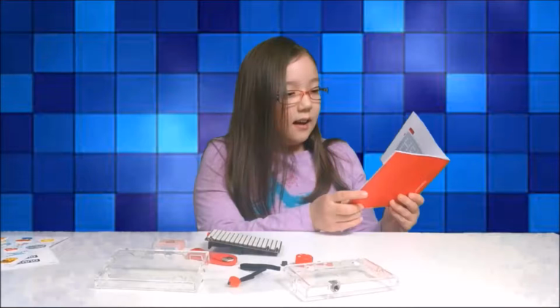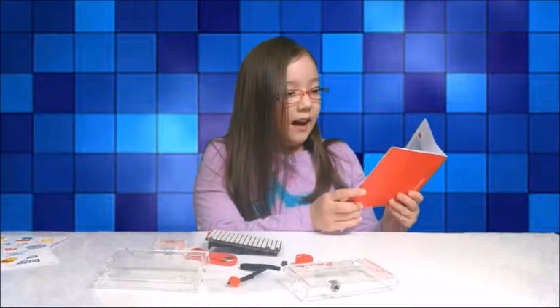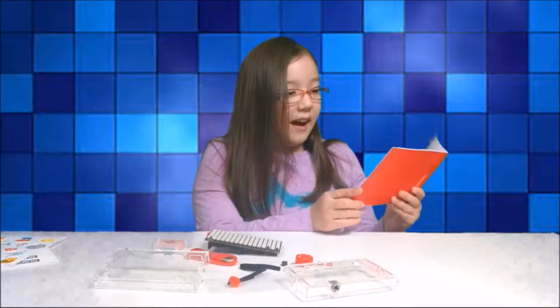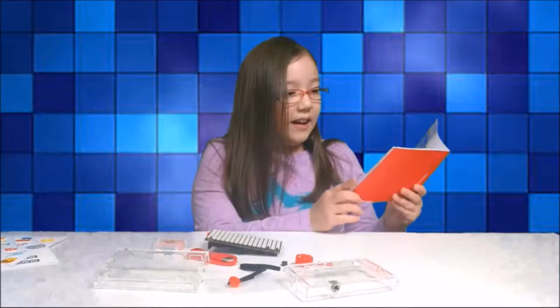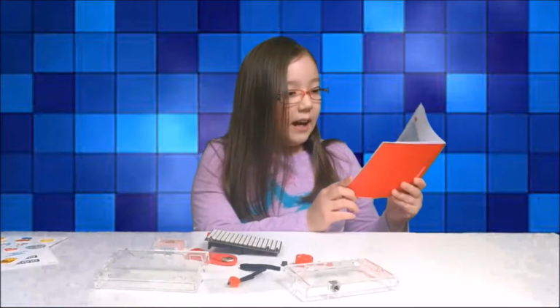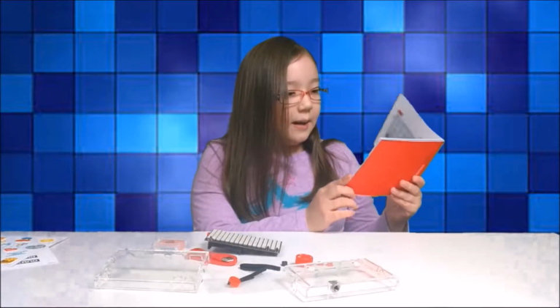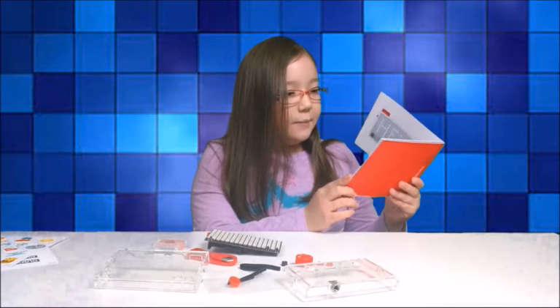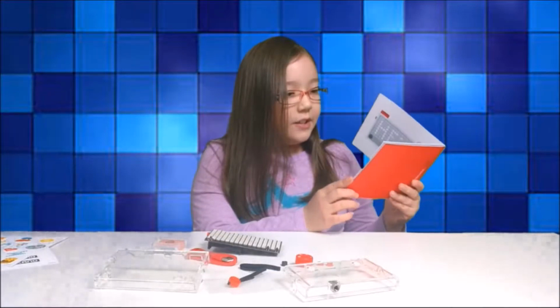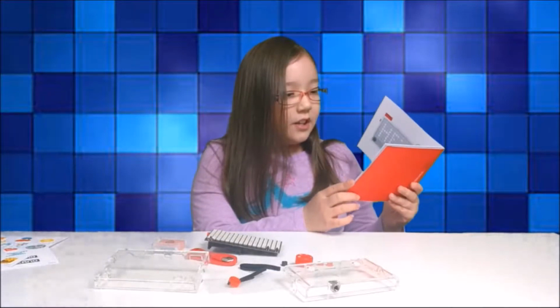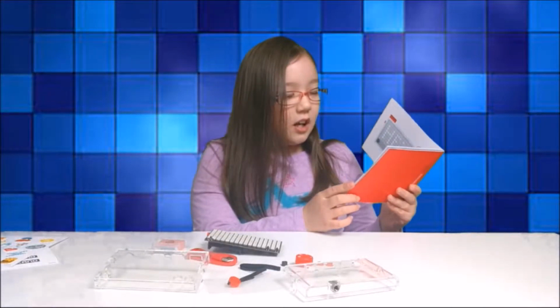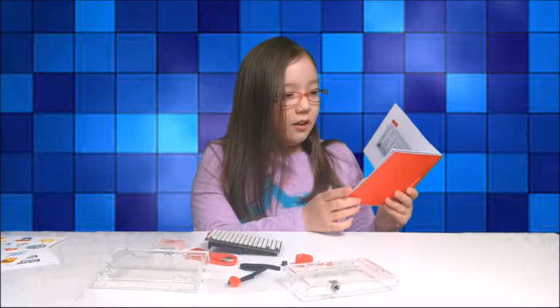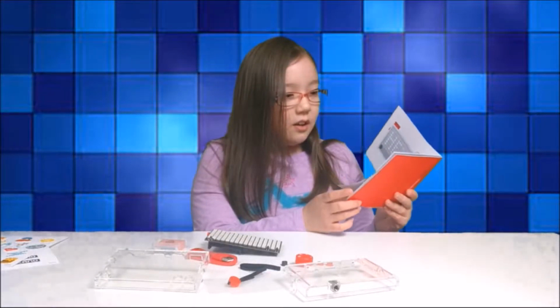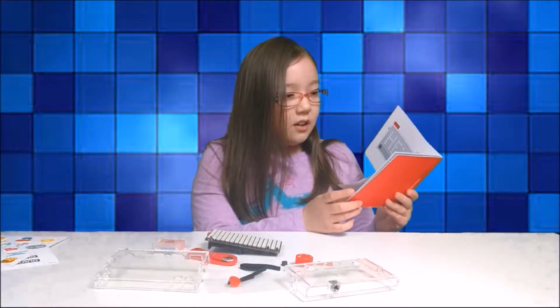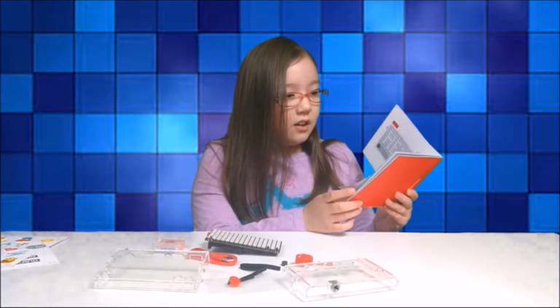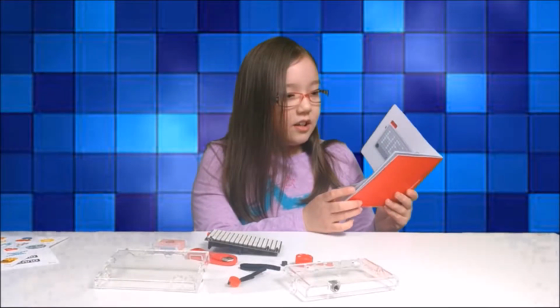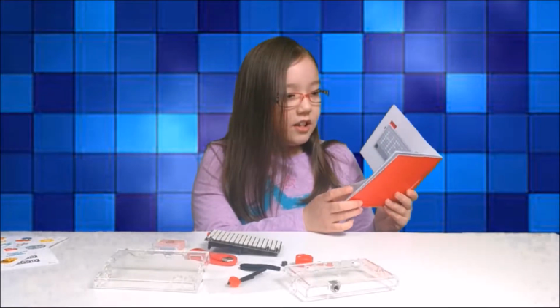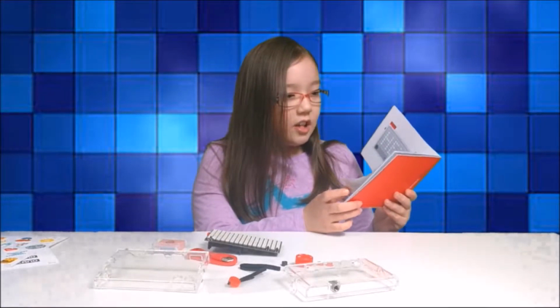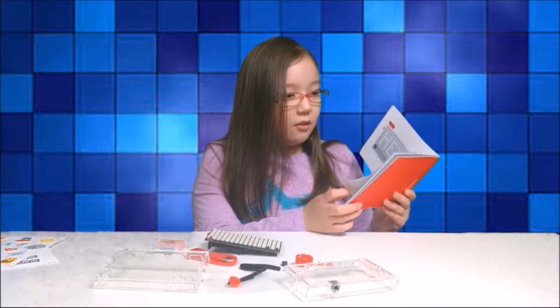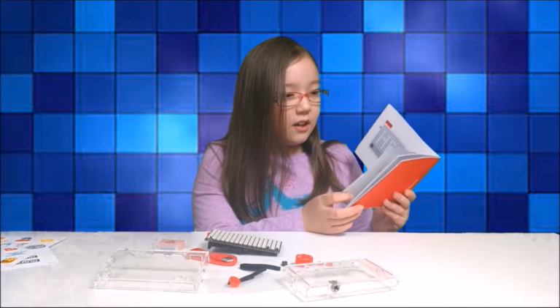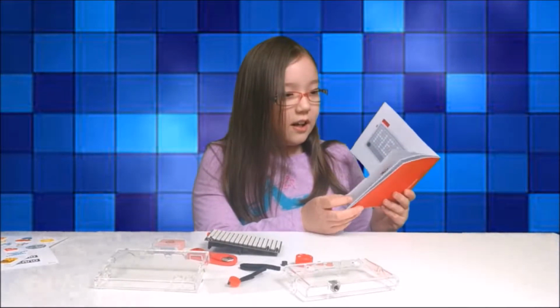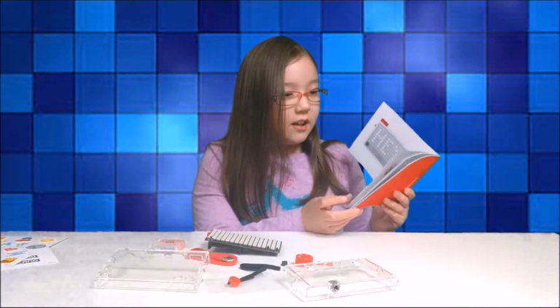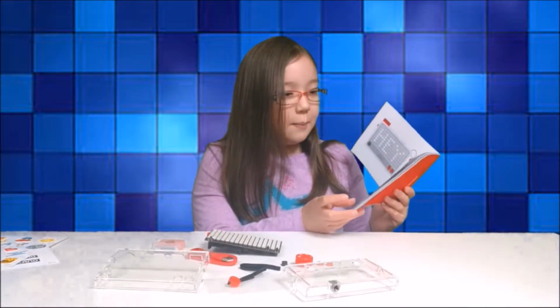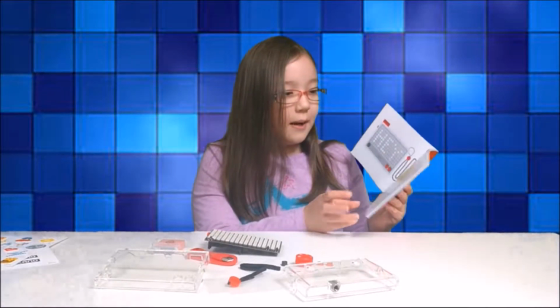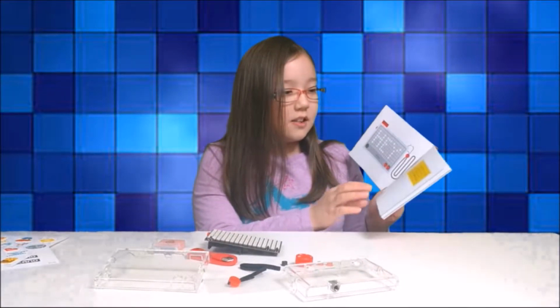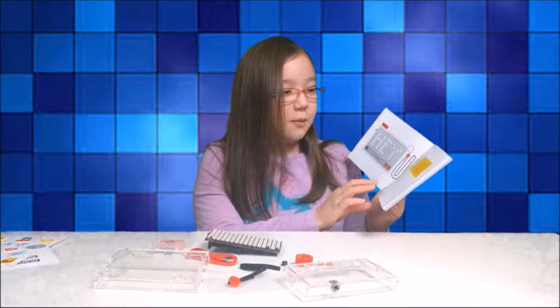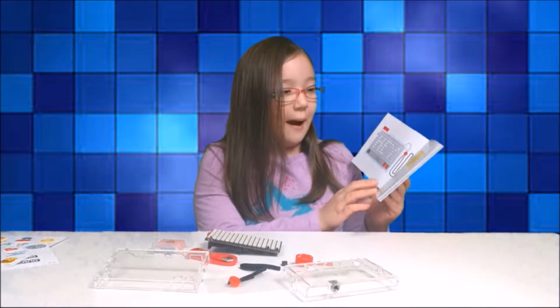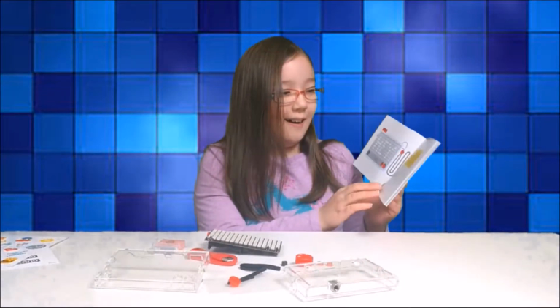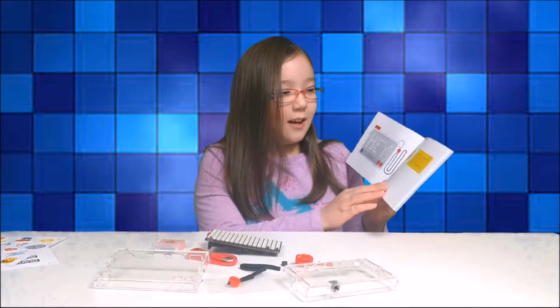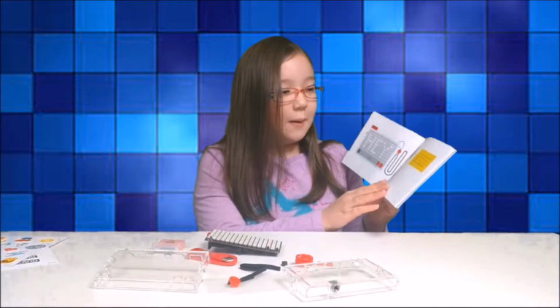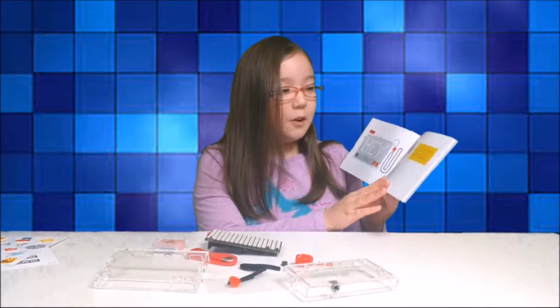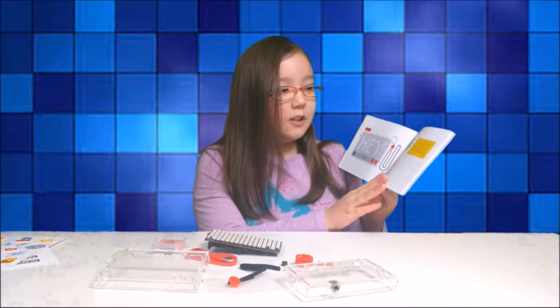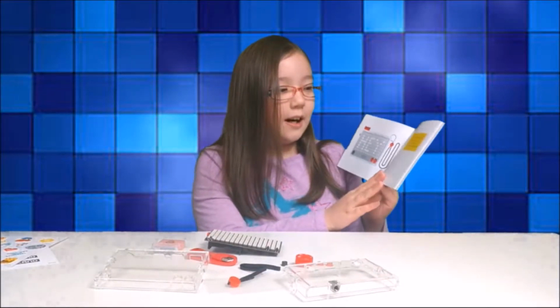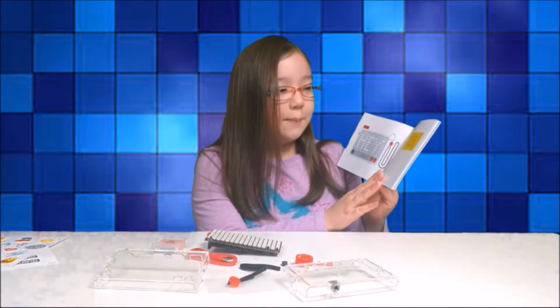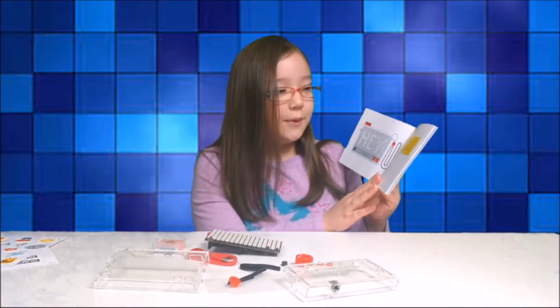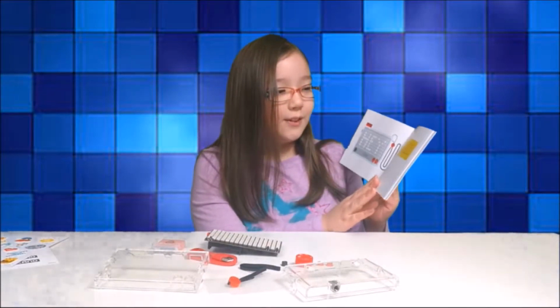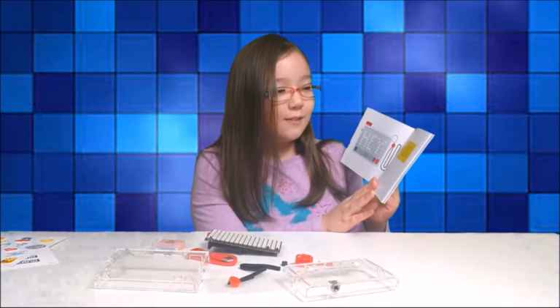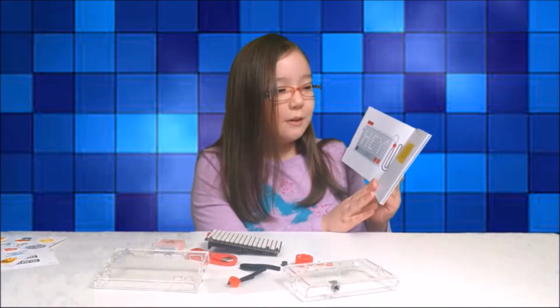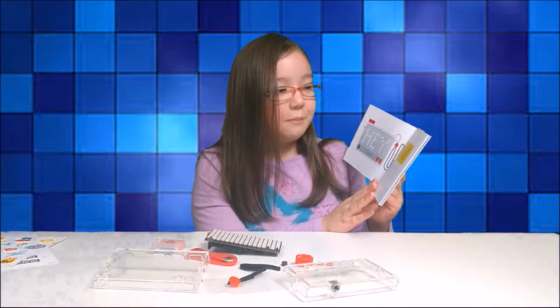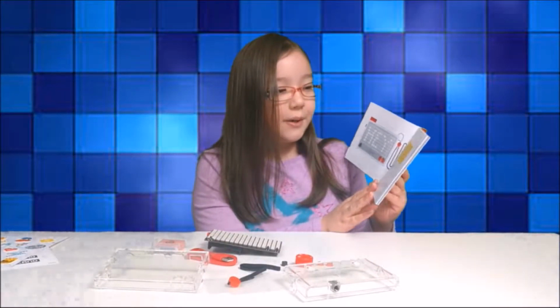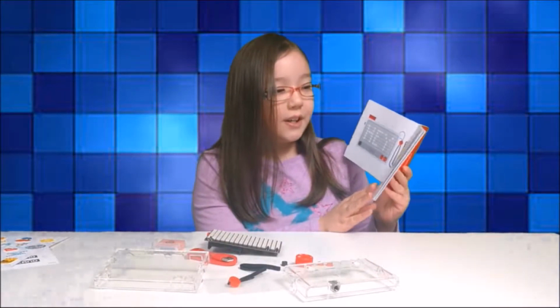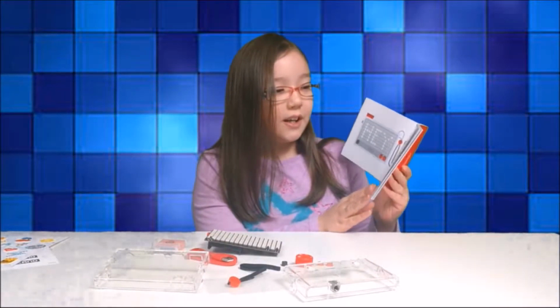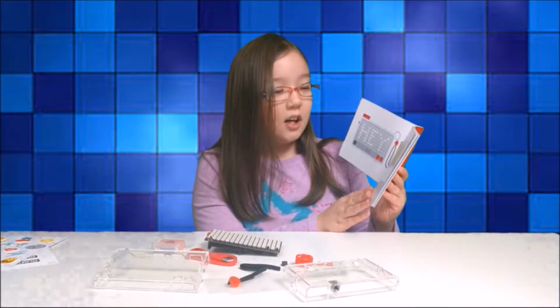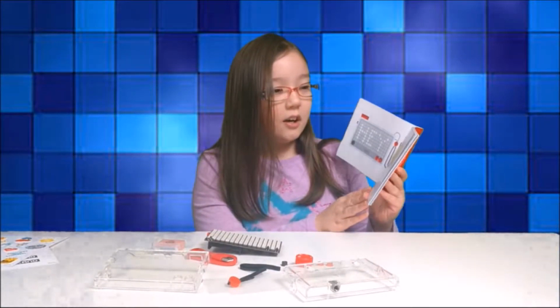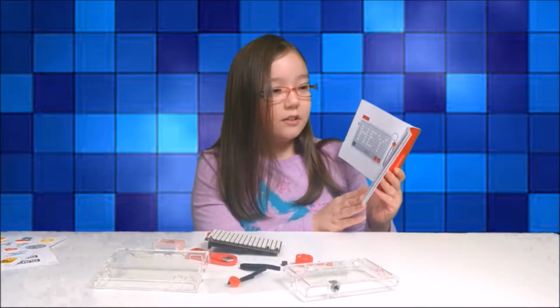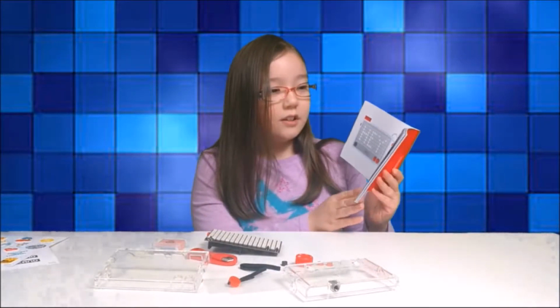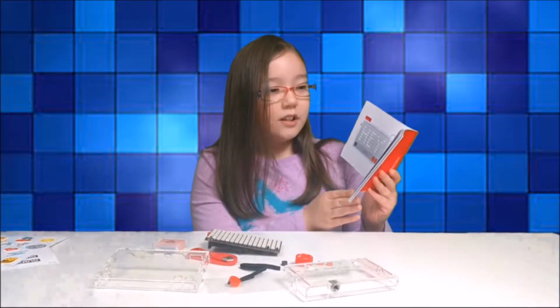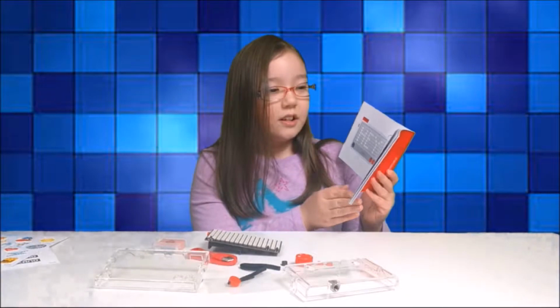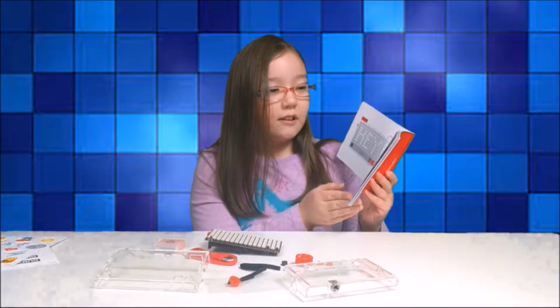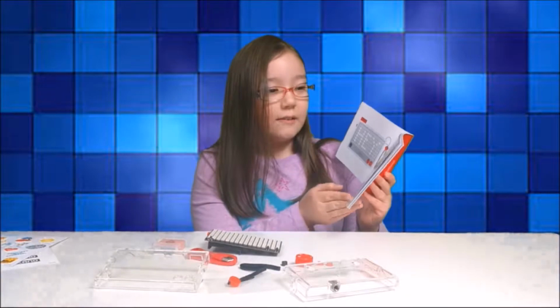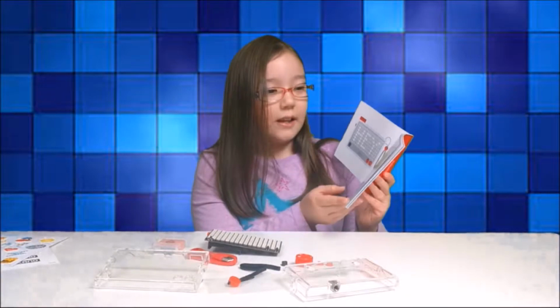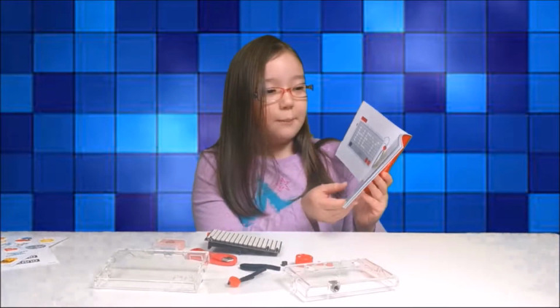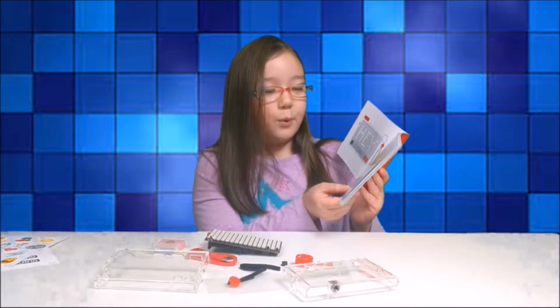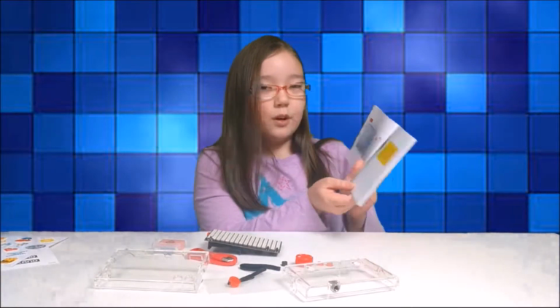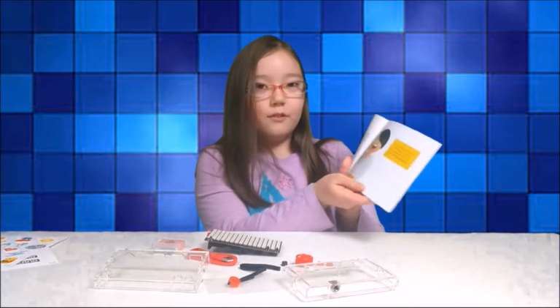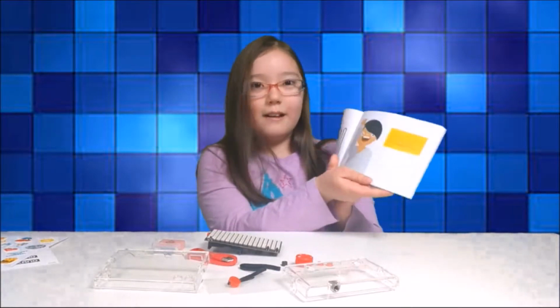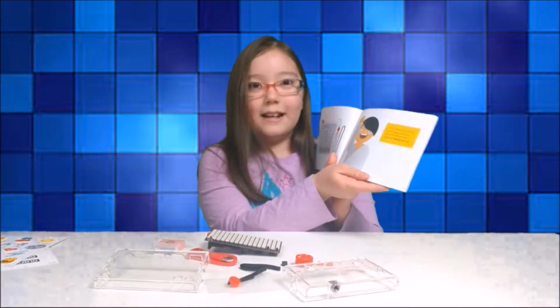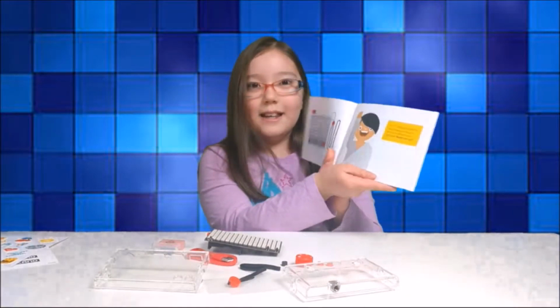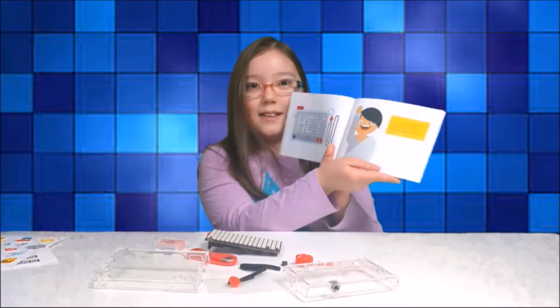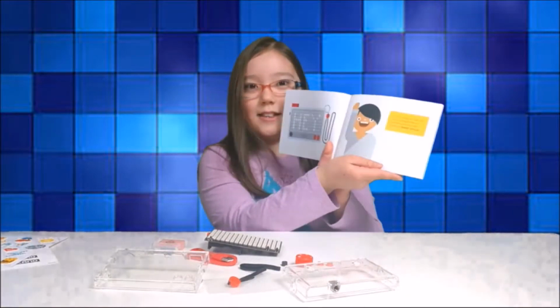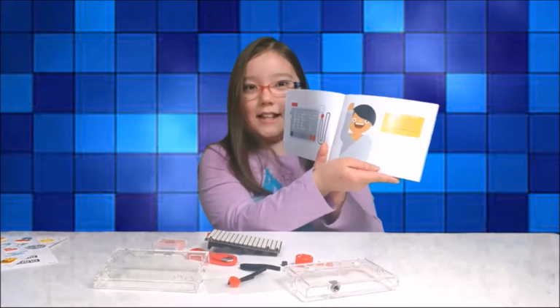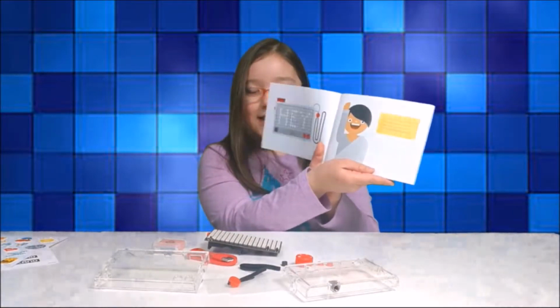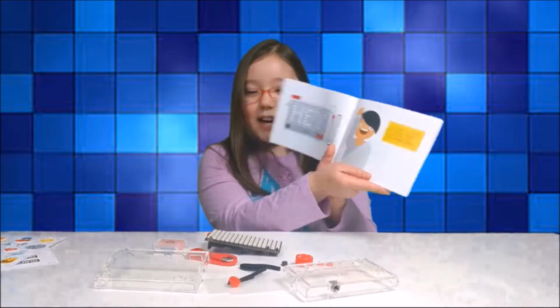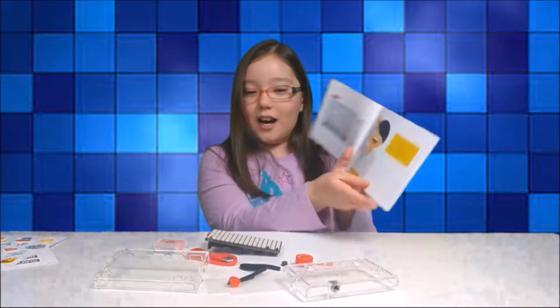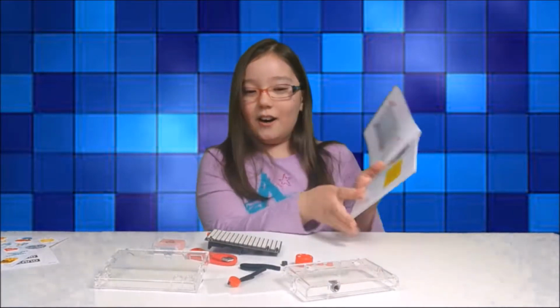Hi, I'm Kidoka, your Pixel Pal, and I'm going to help you build and code your own light board. Ready? Let's go!